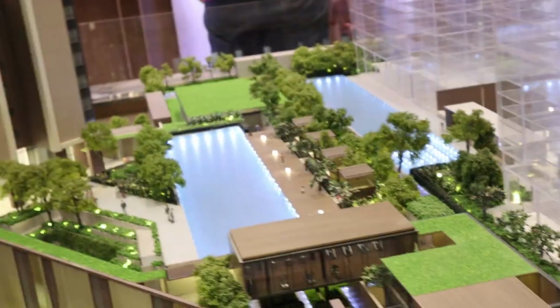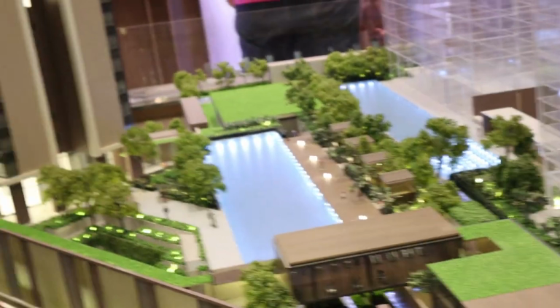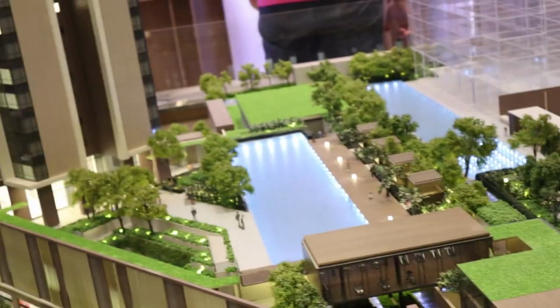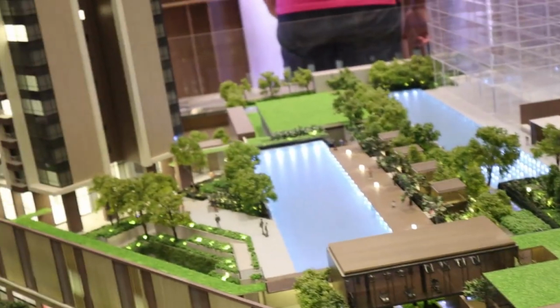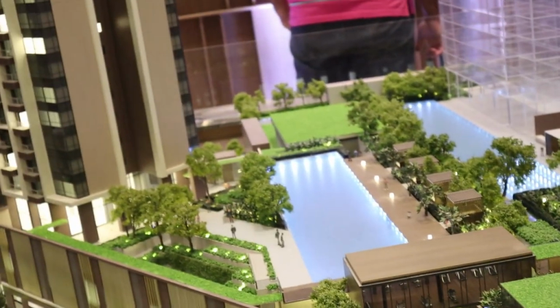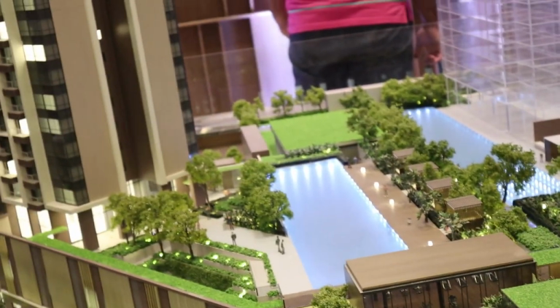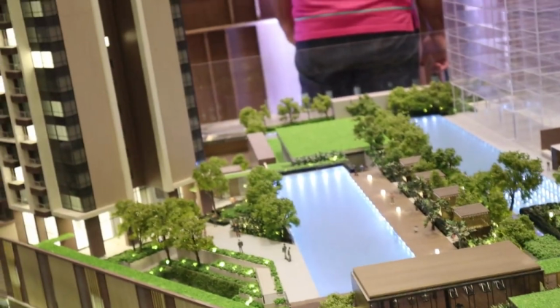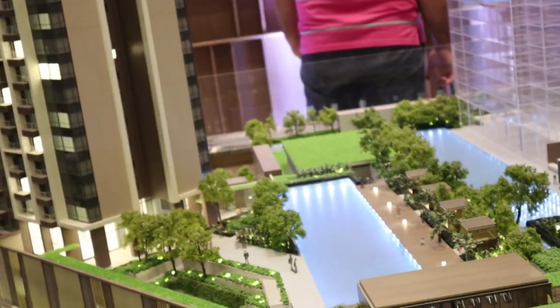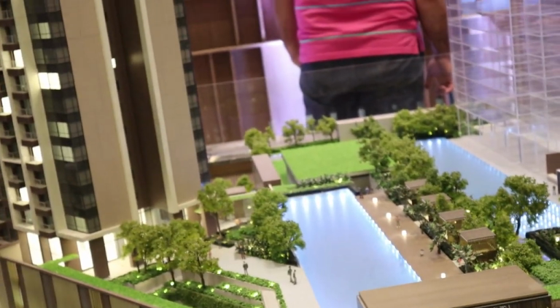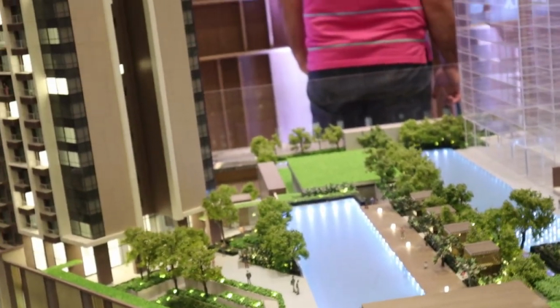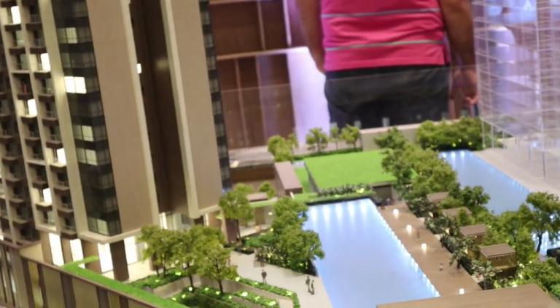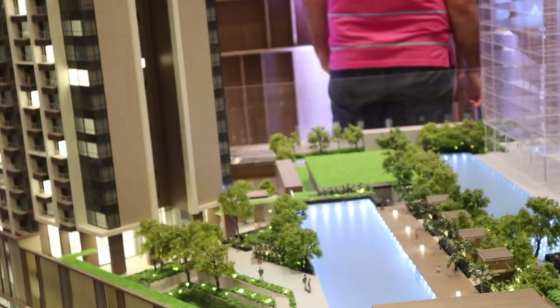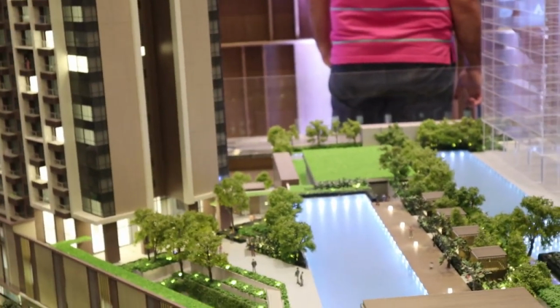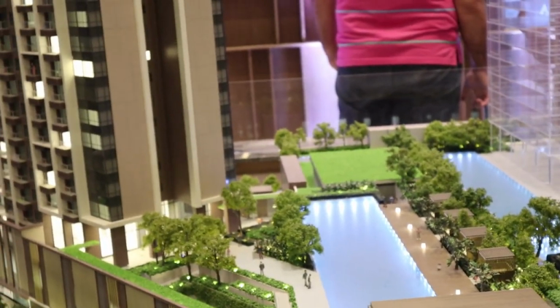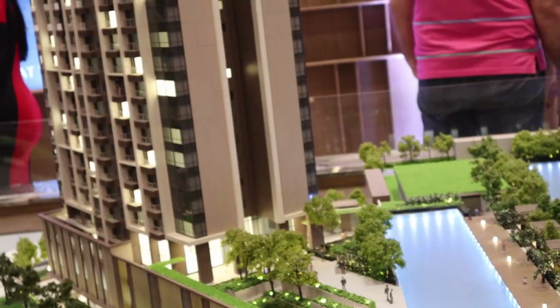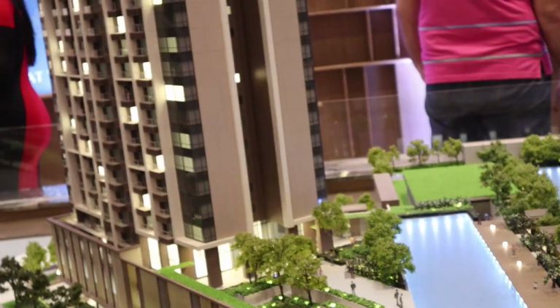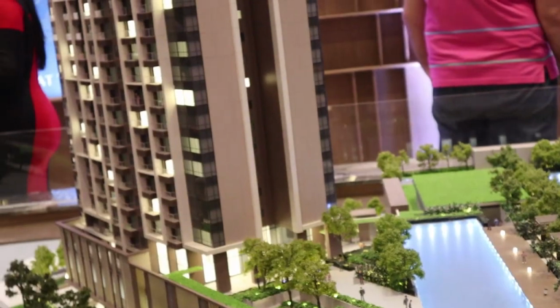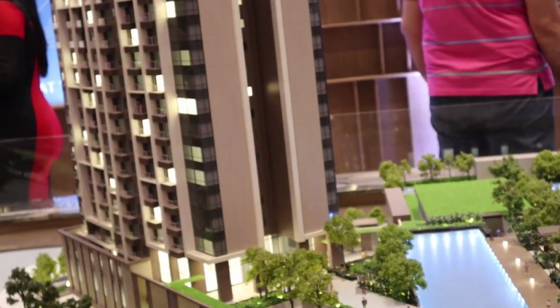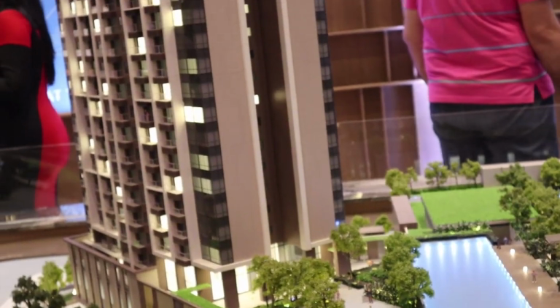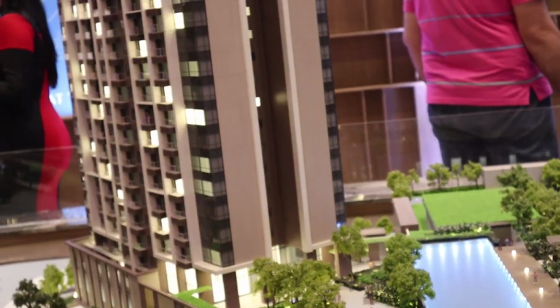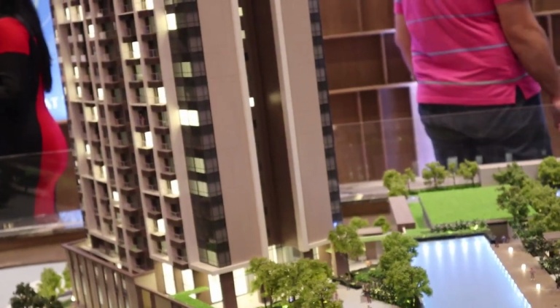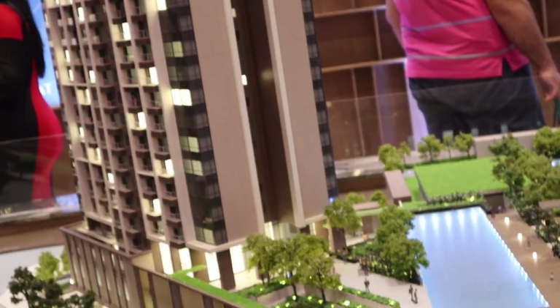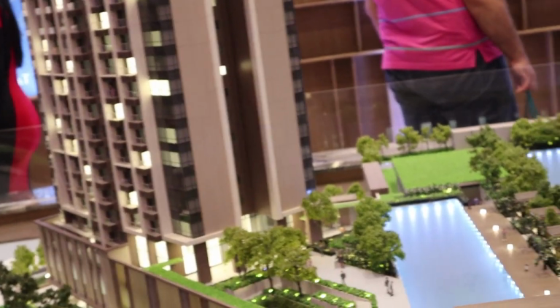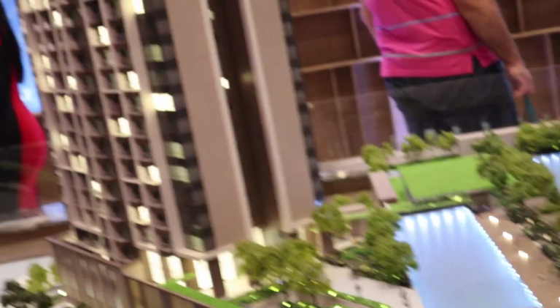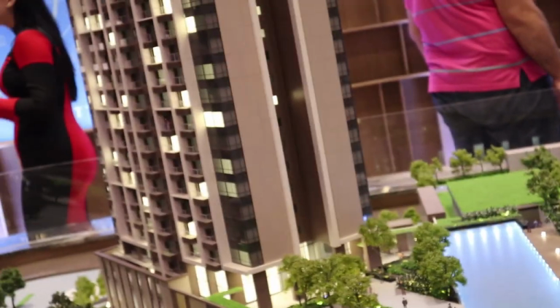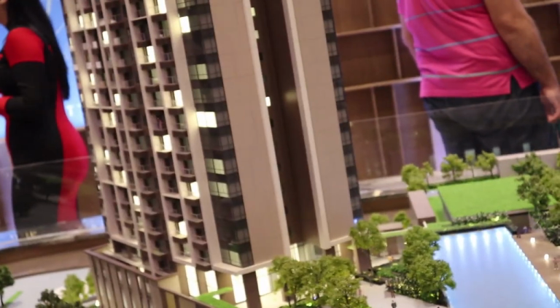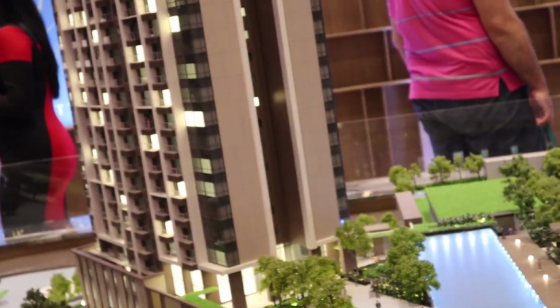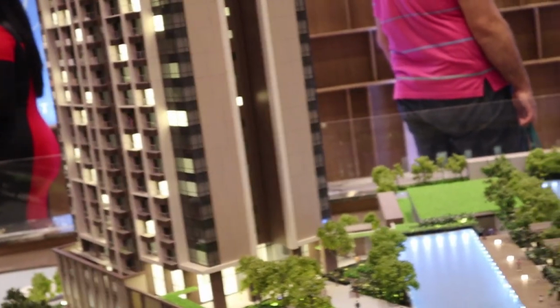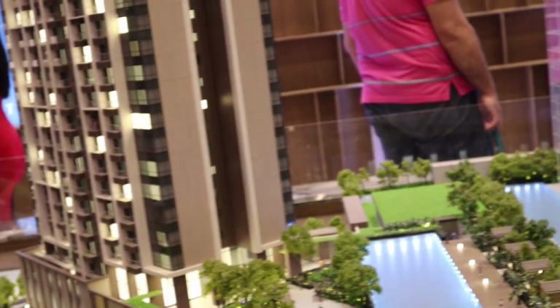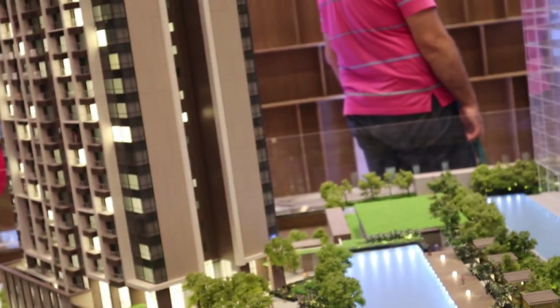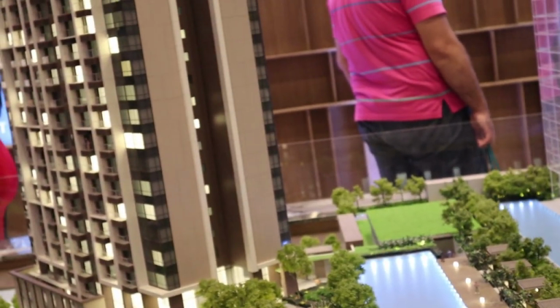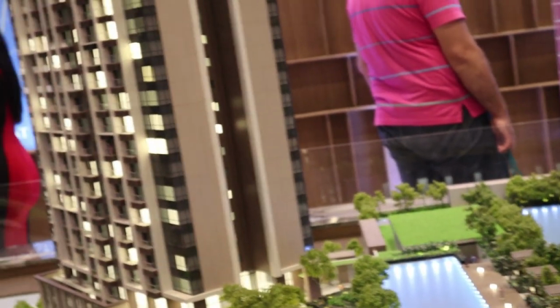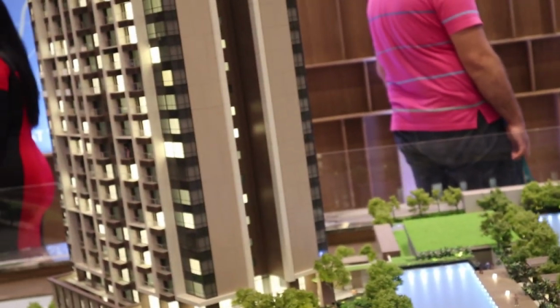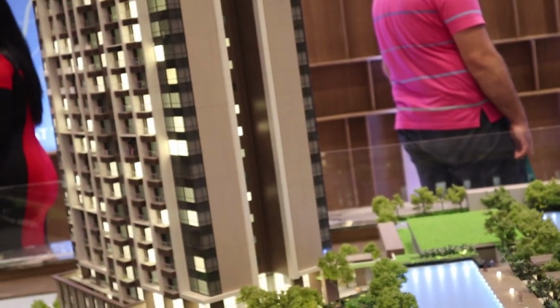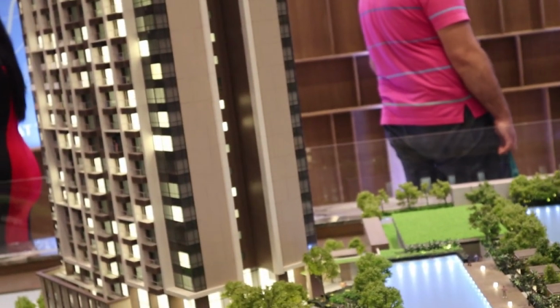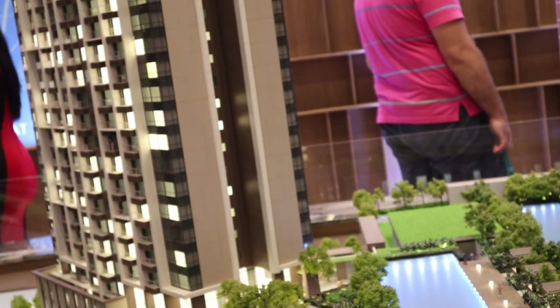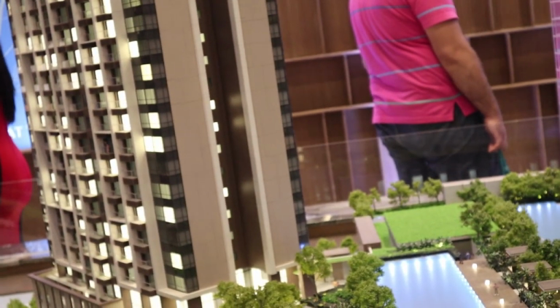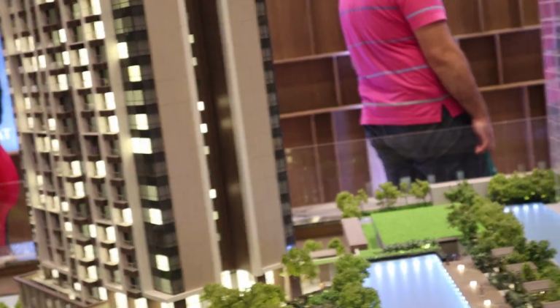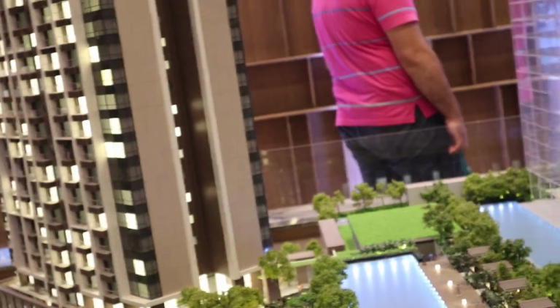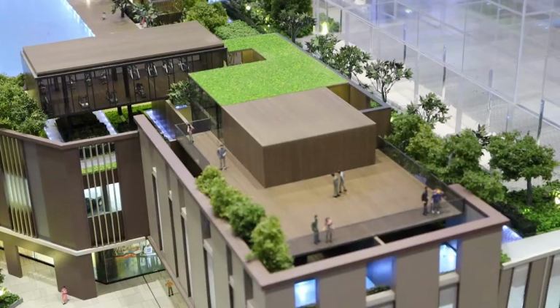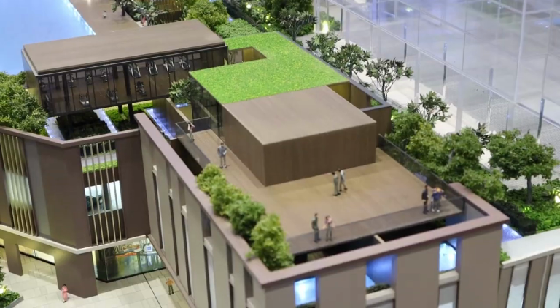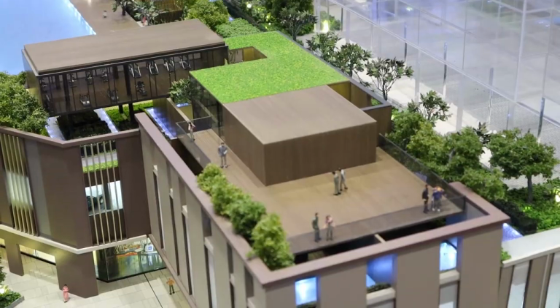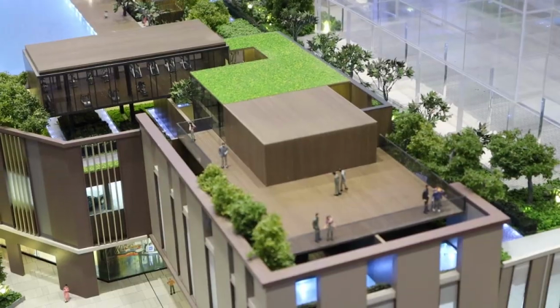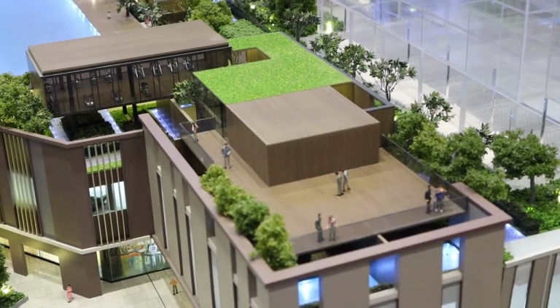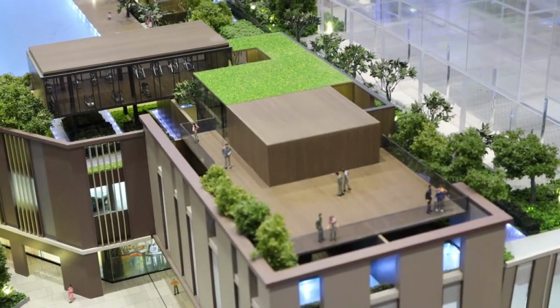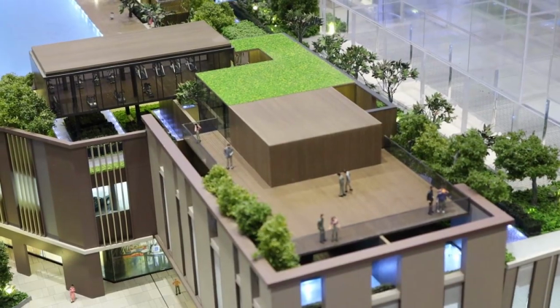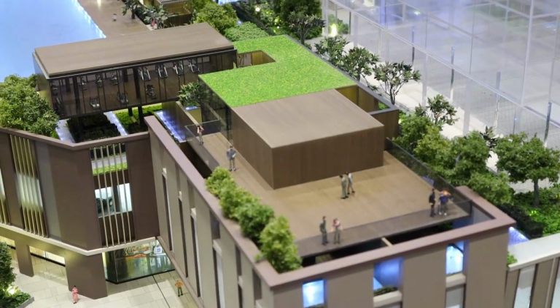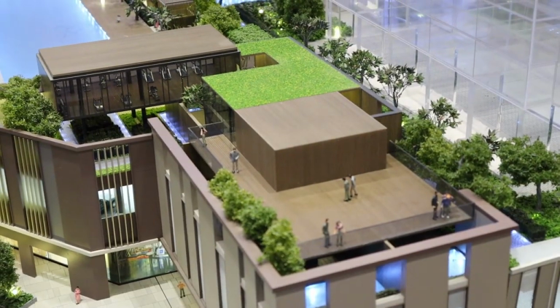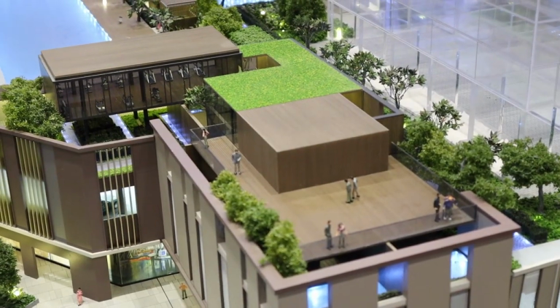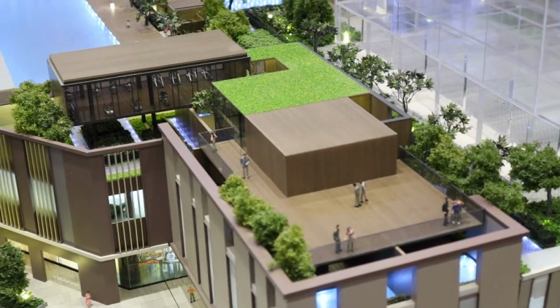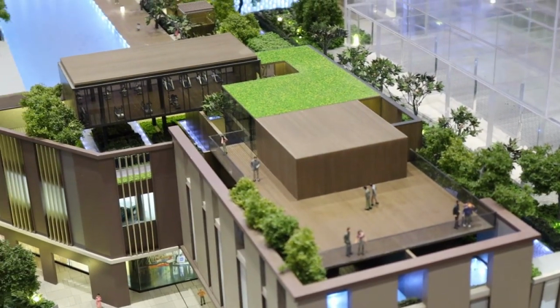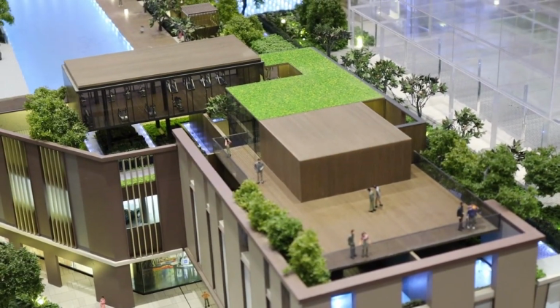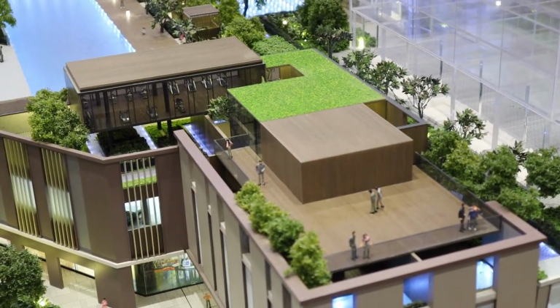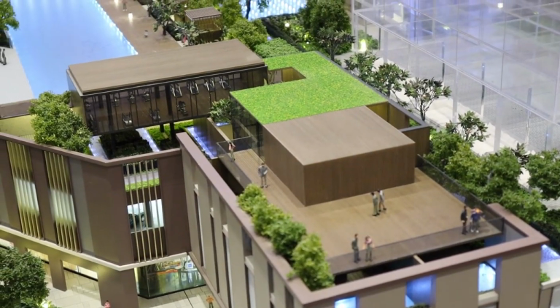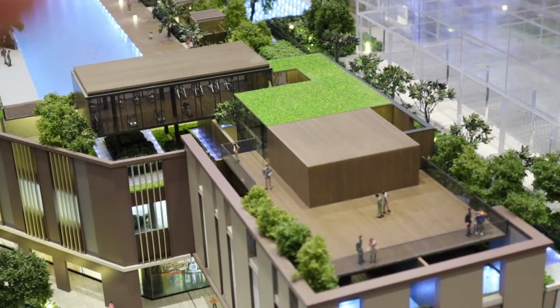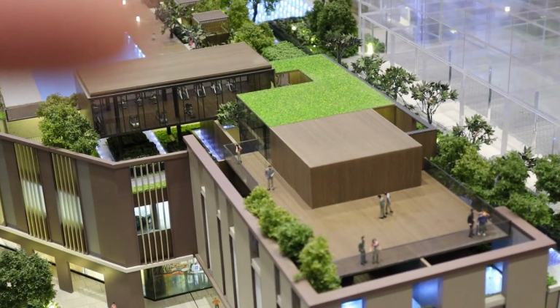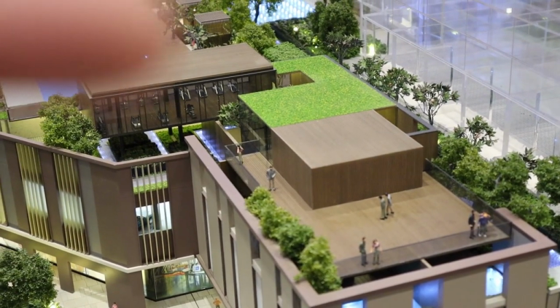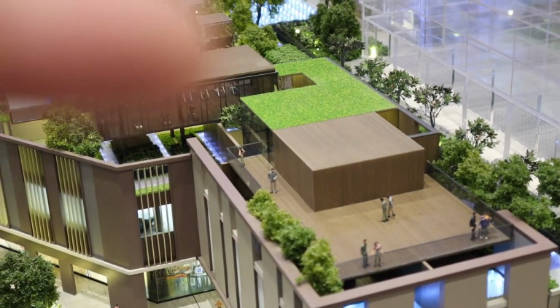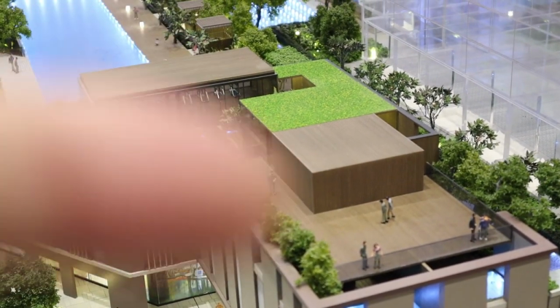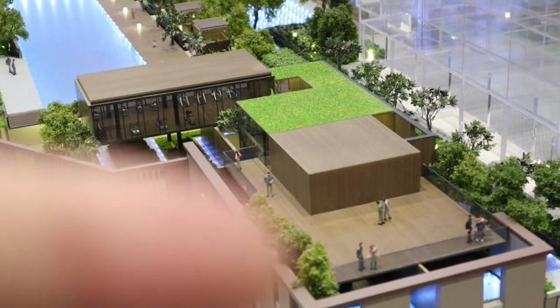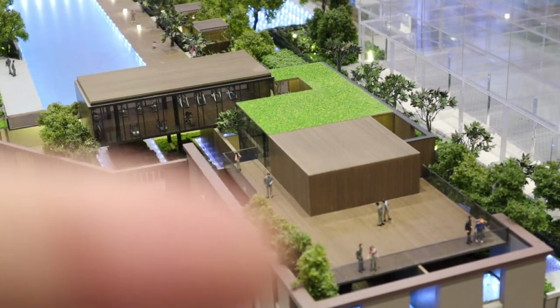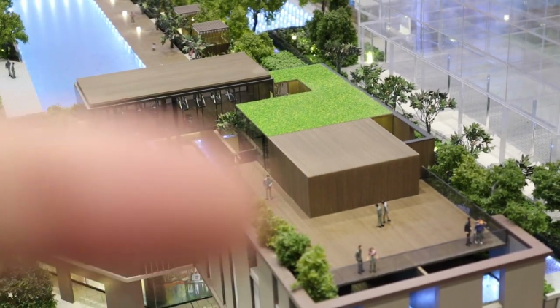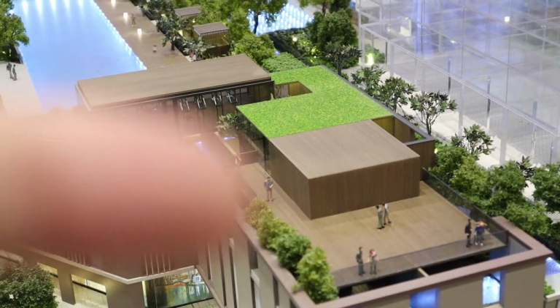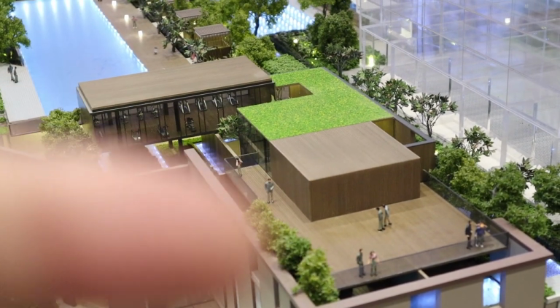This side is facing south-southeast, so you'll see Laguna de Bay from here. They also have a dance studio and a yoga room over here.